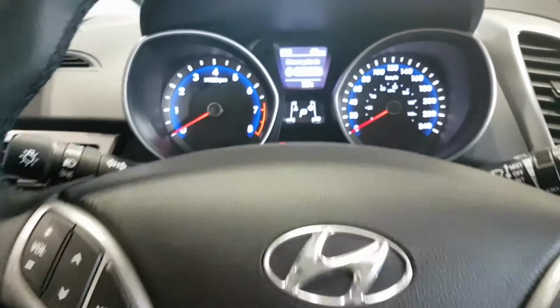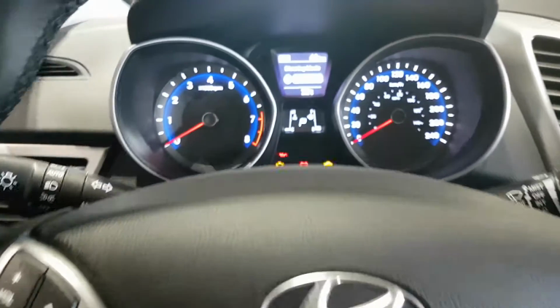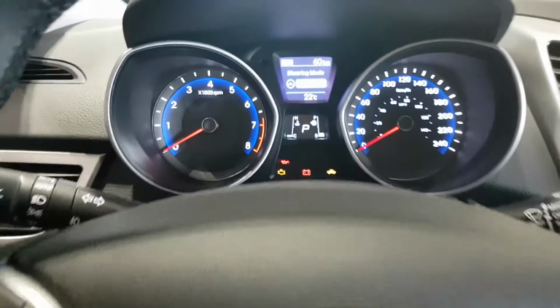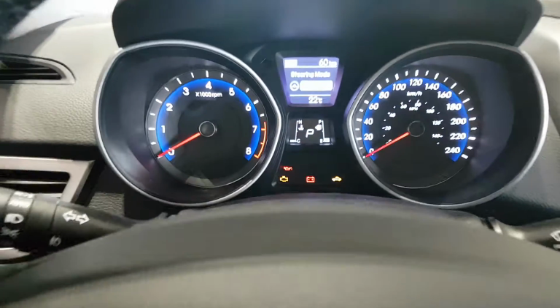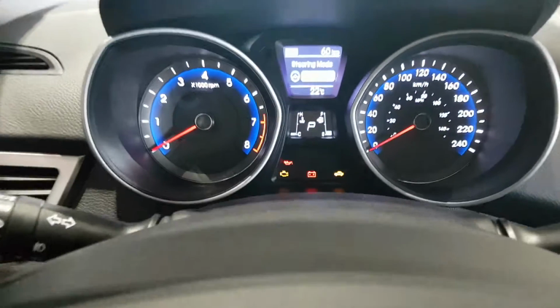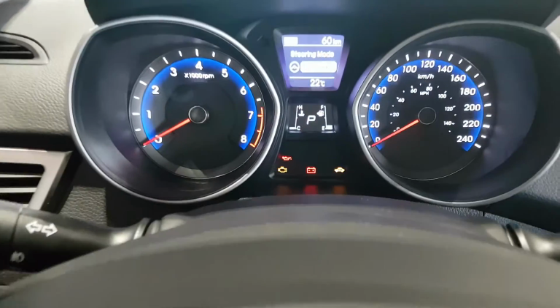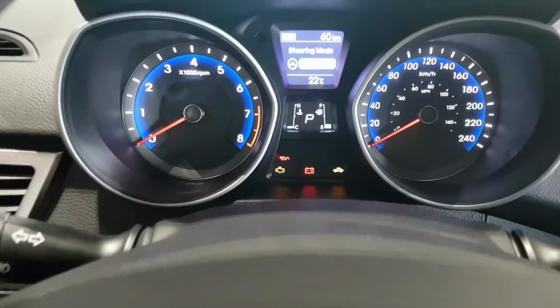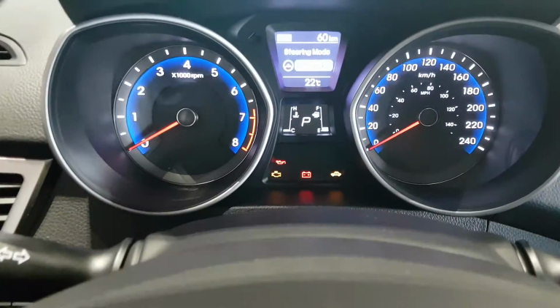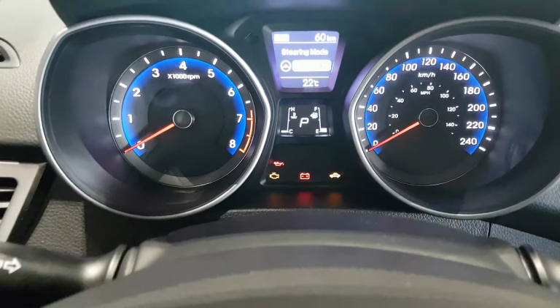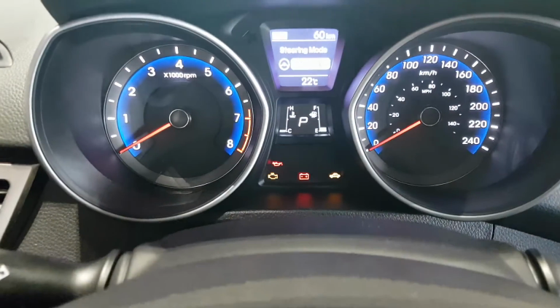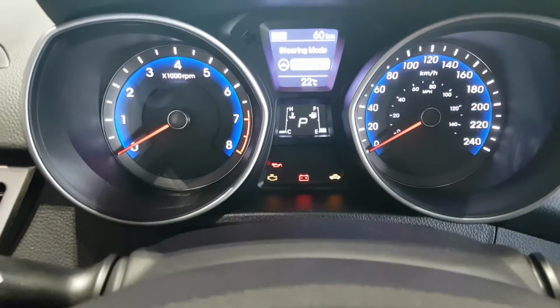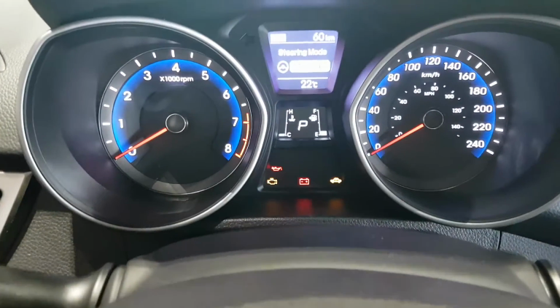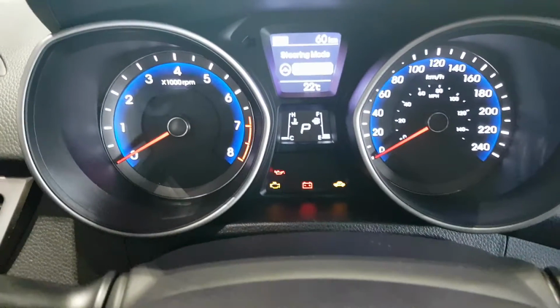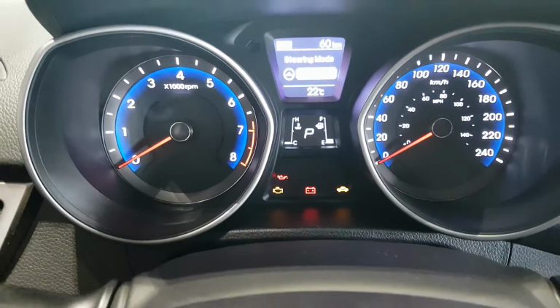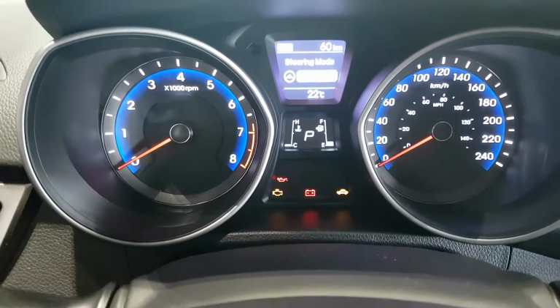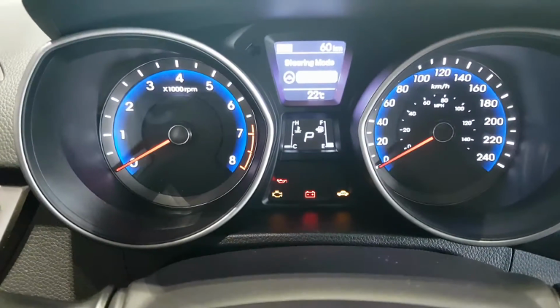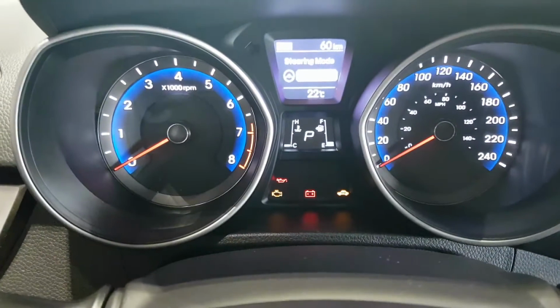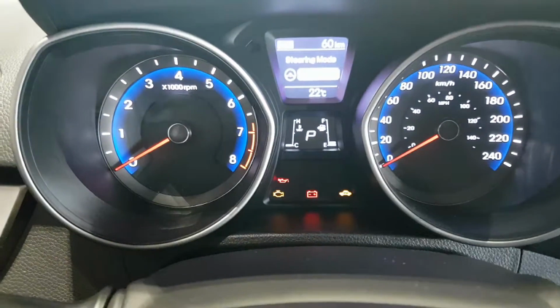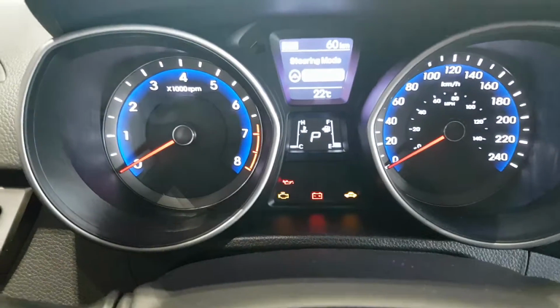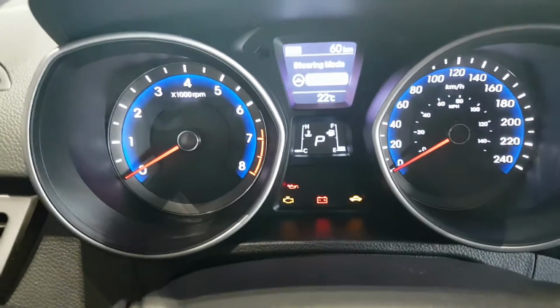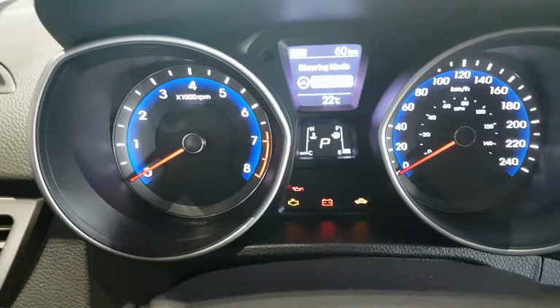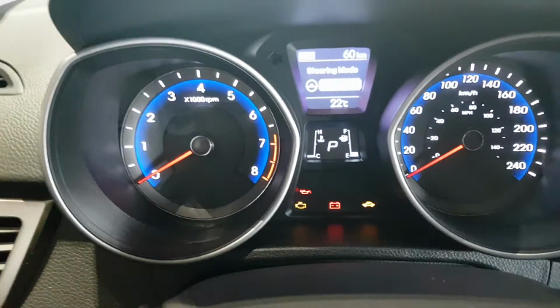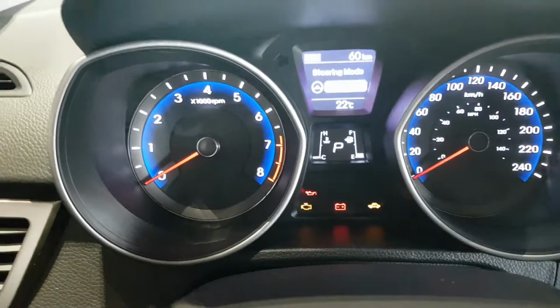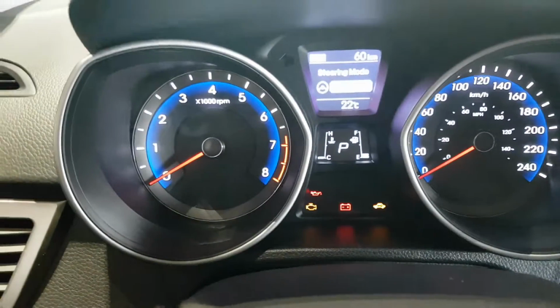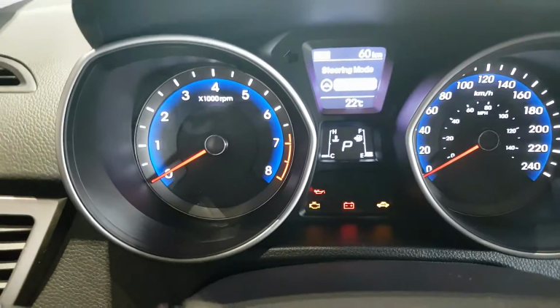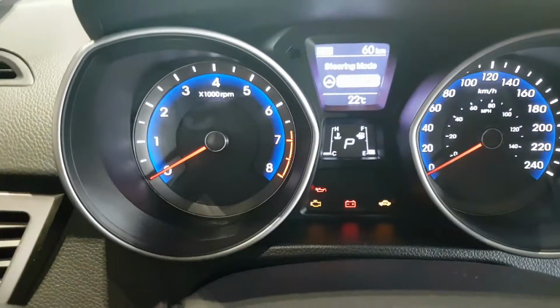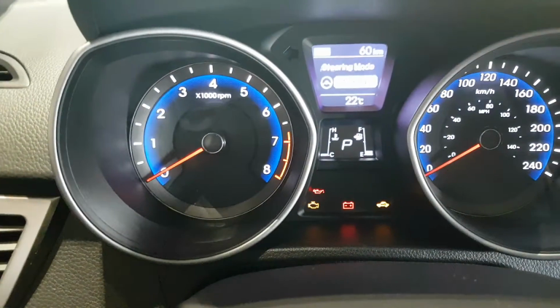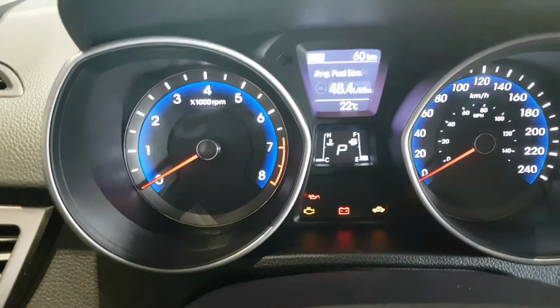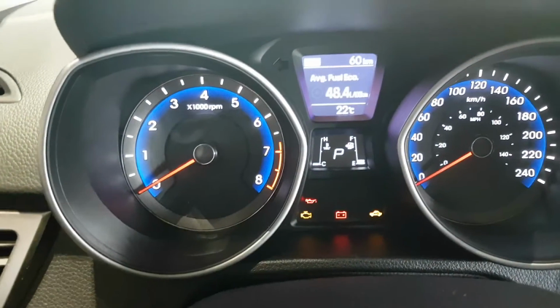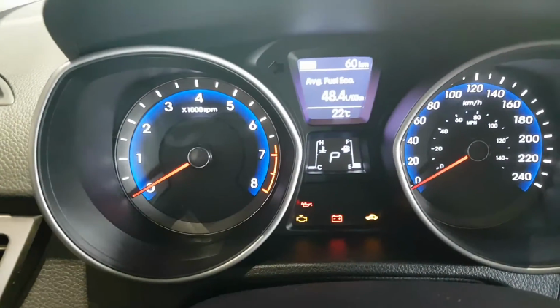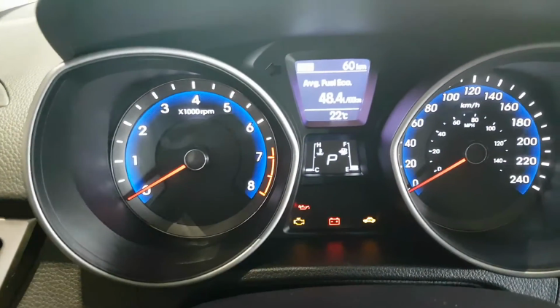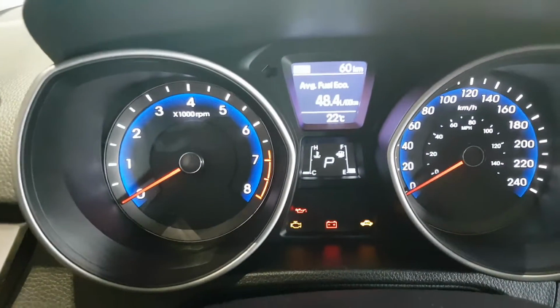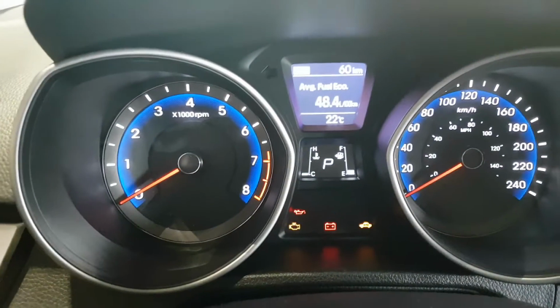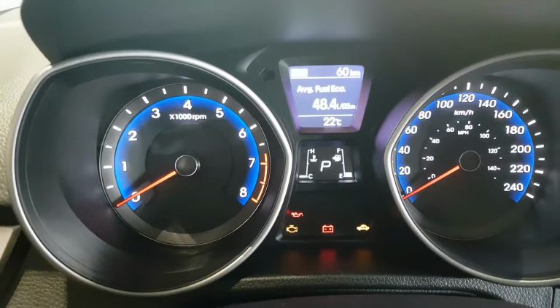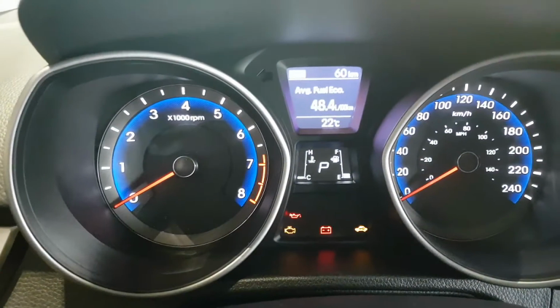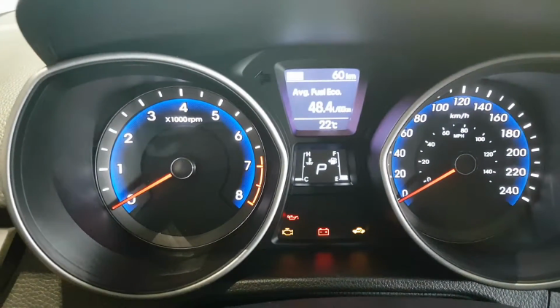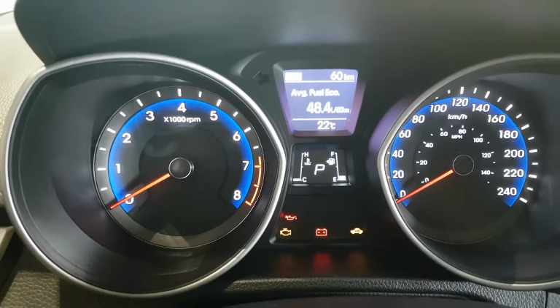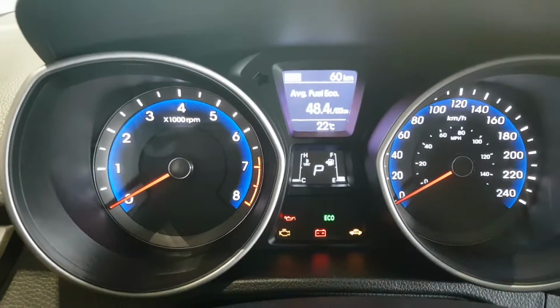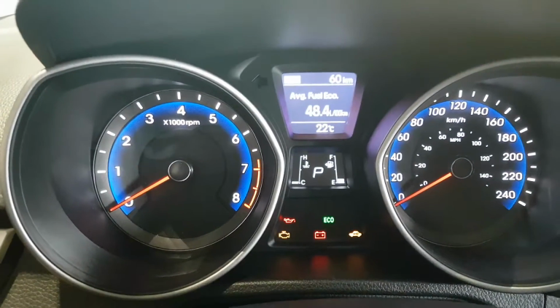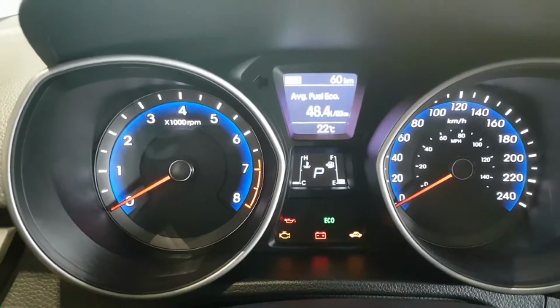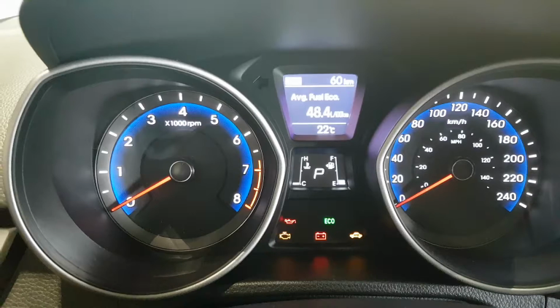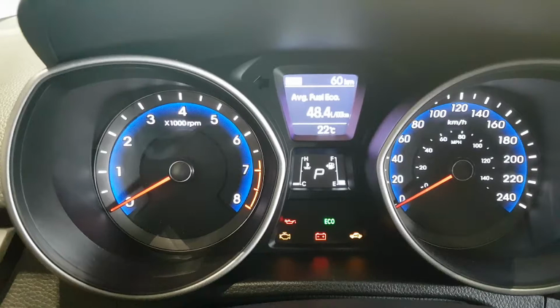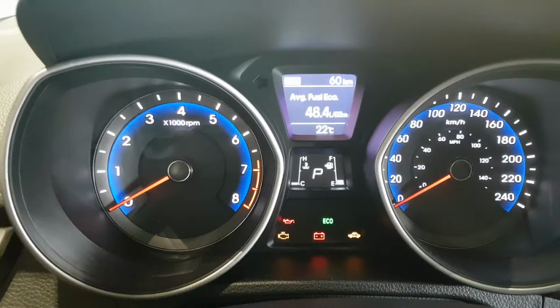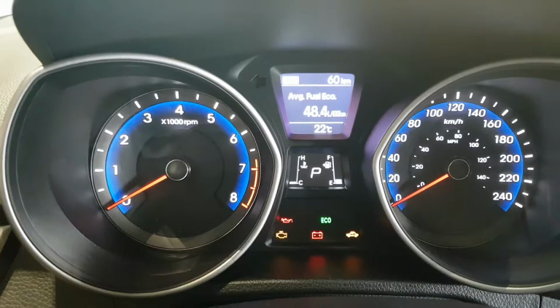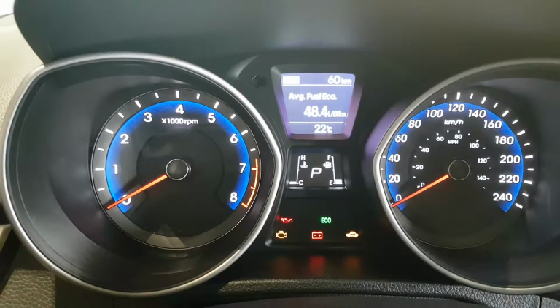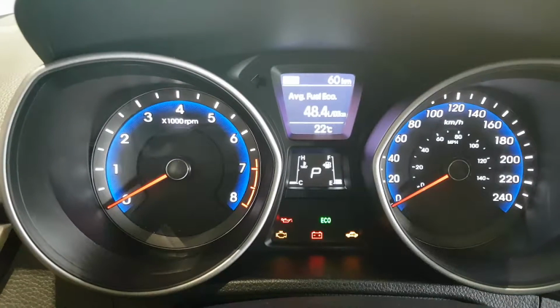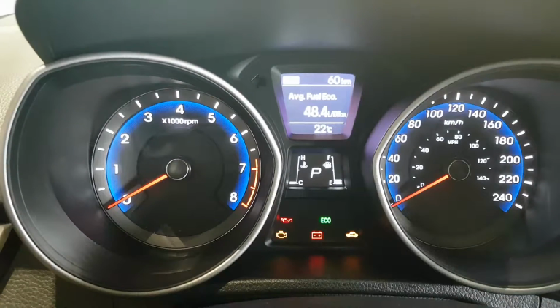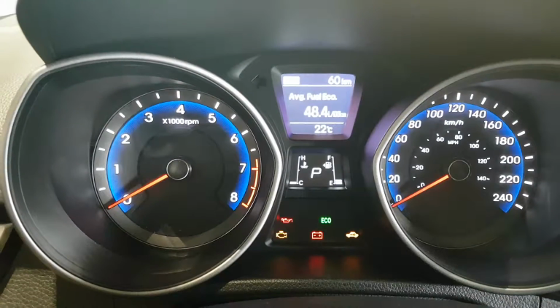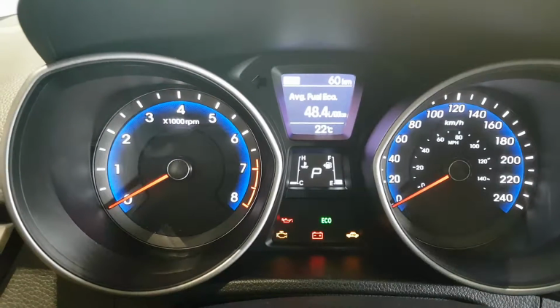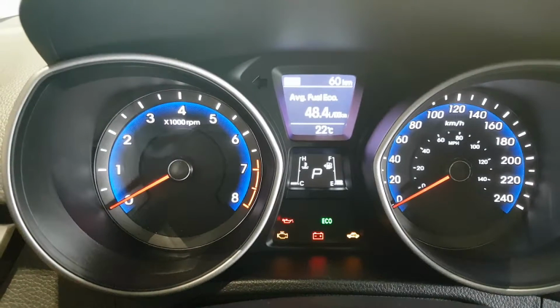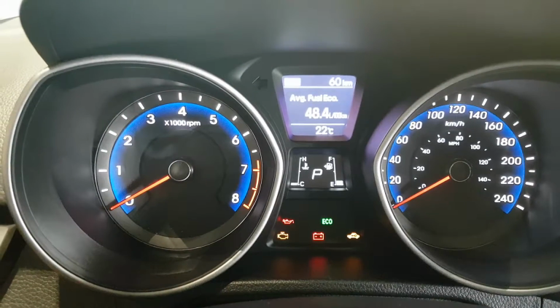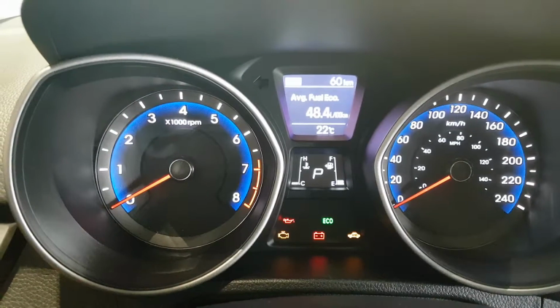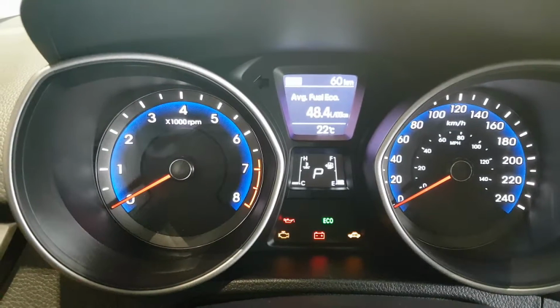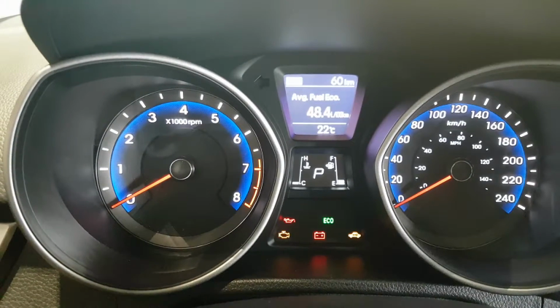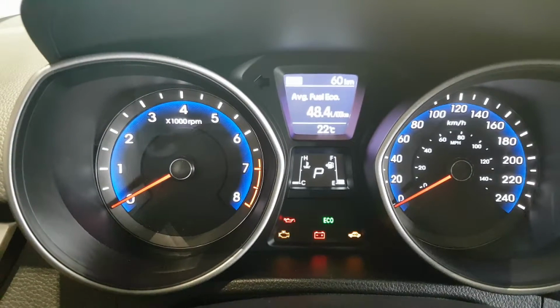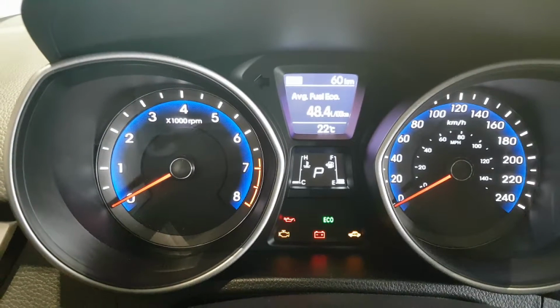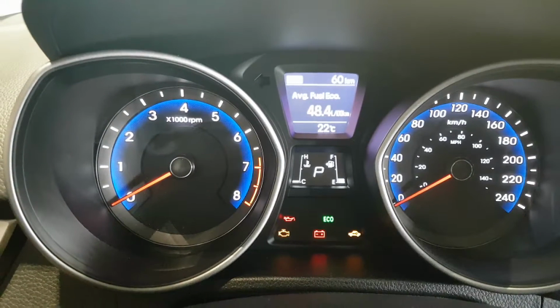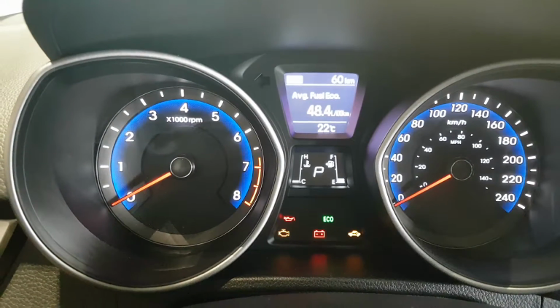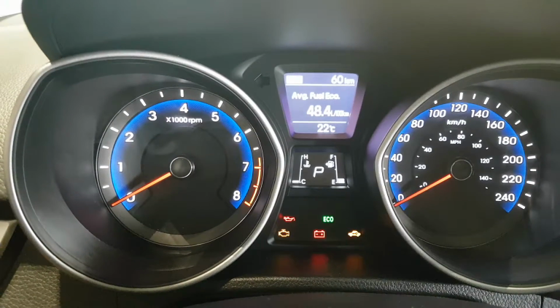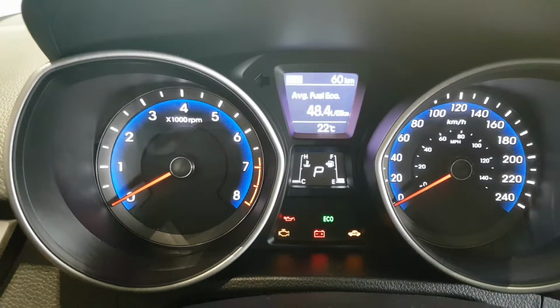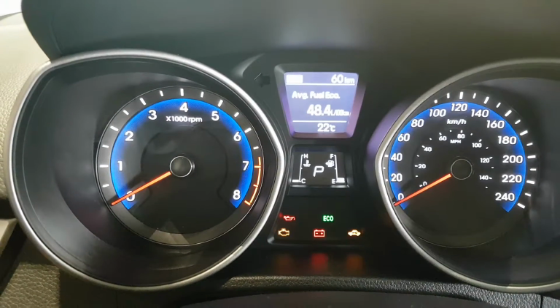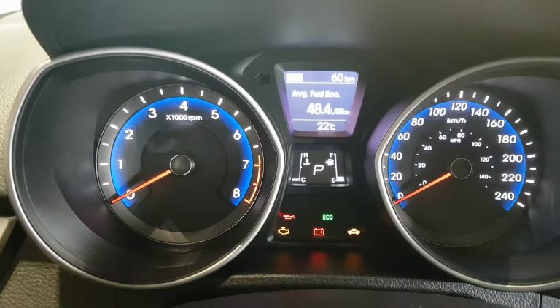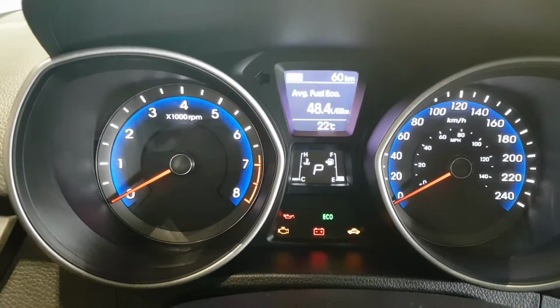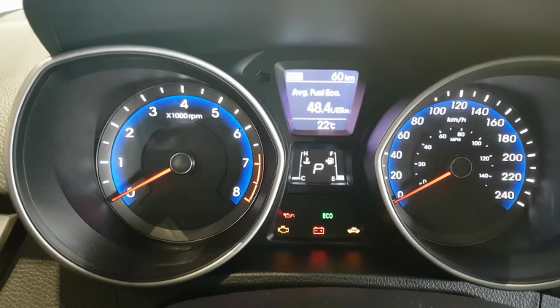Over on the dash here, this car also comes with an active eco mode you can turn on to save yourself on fuel.